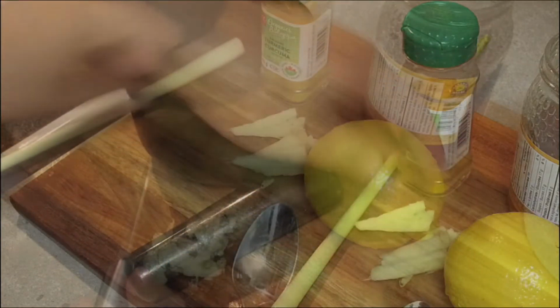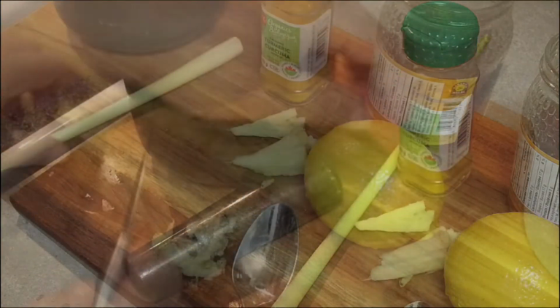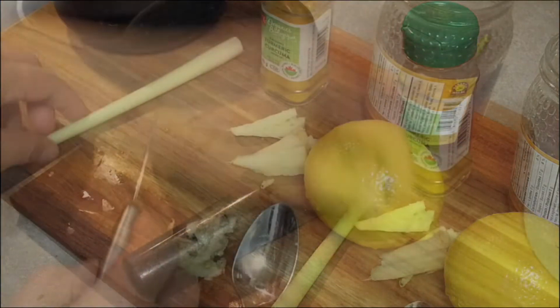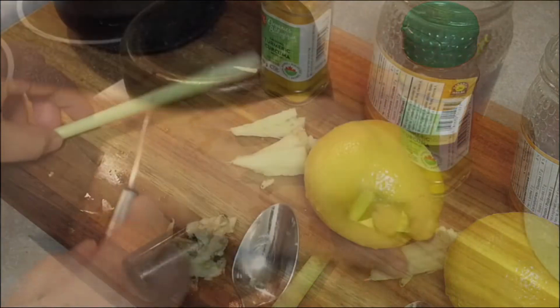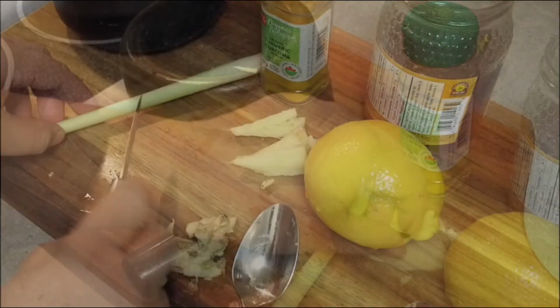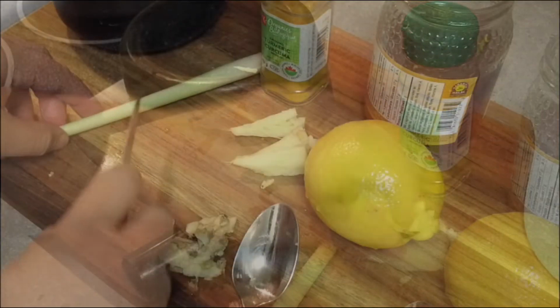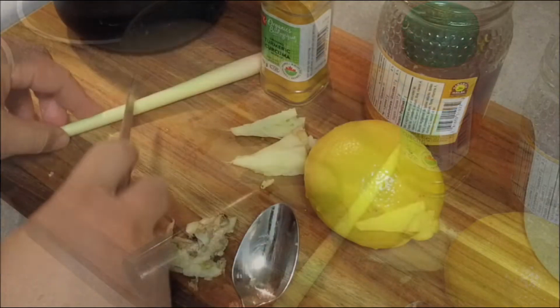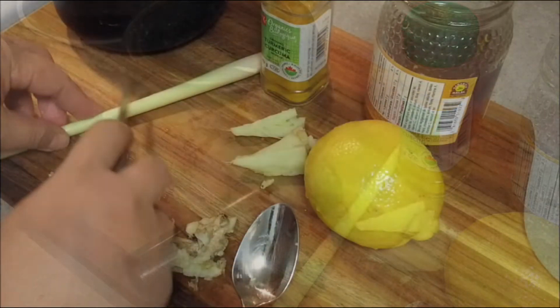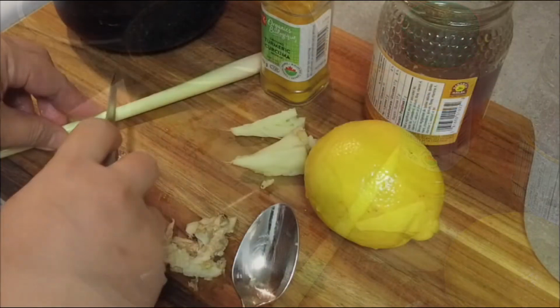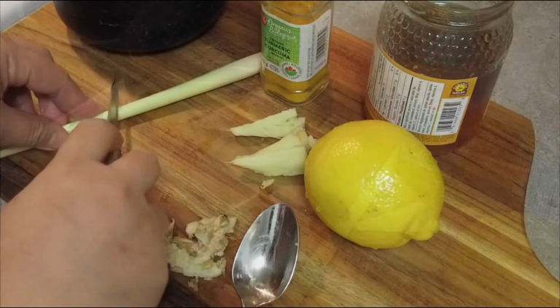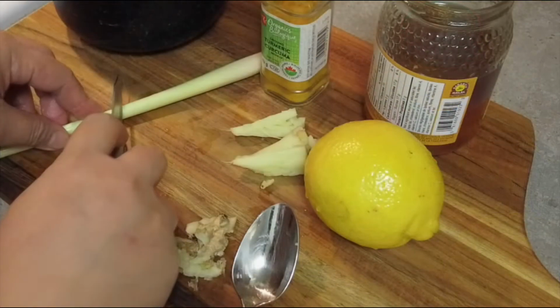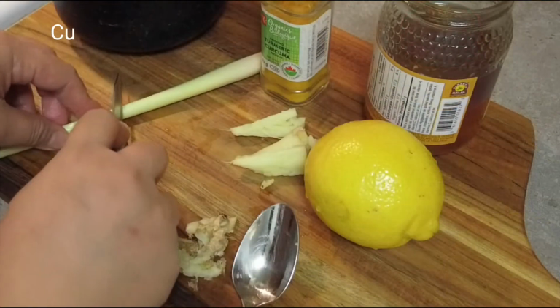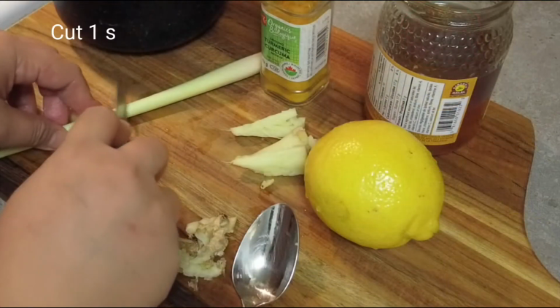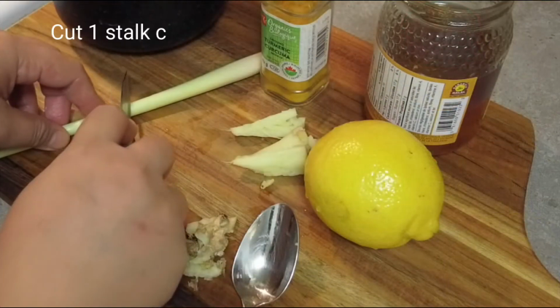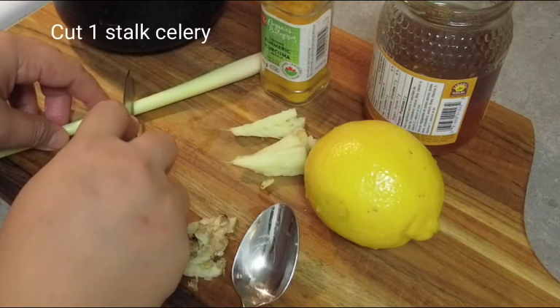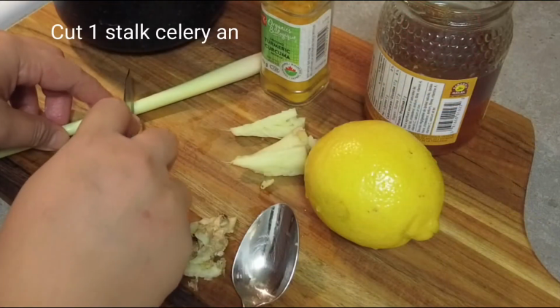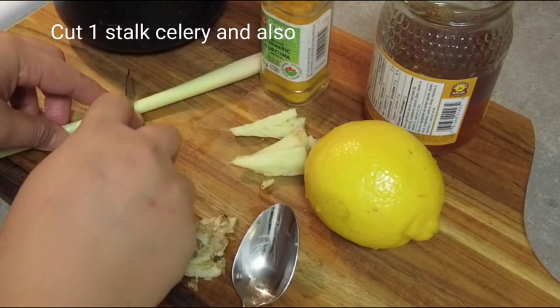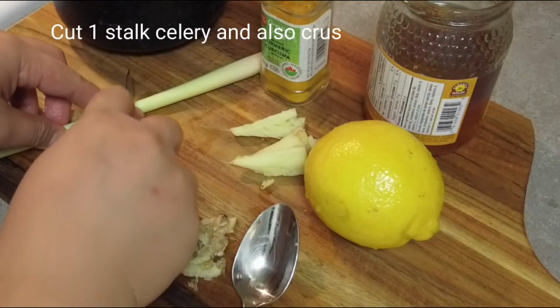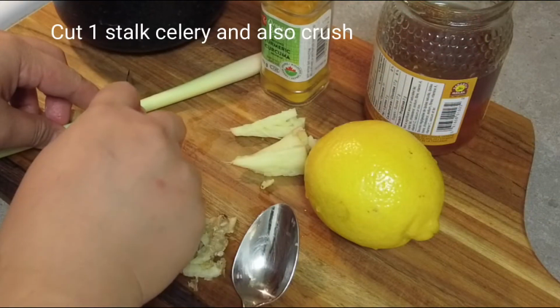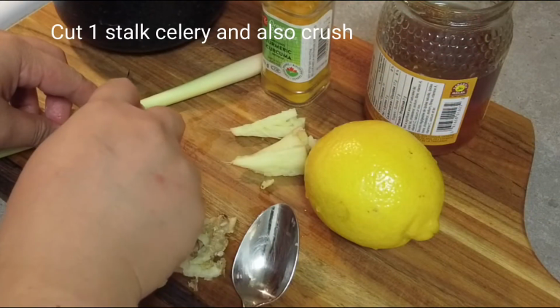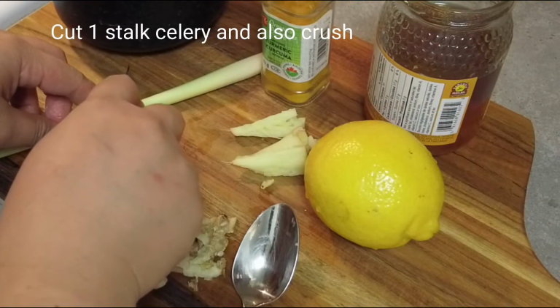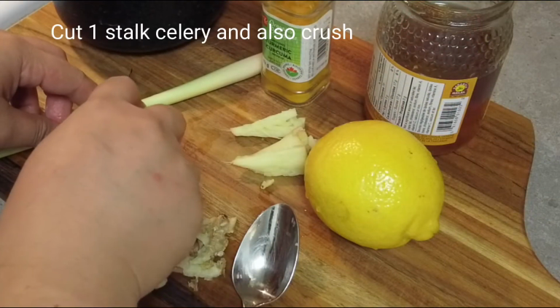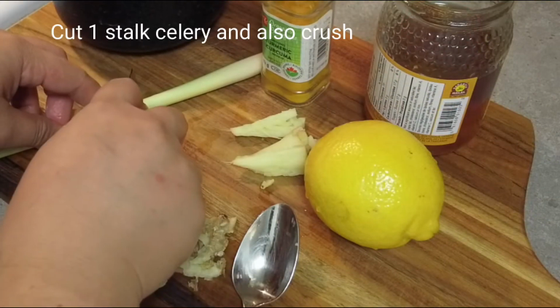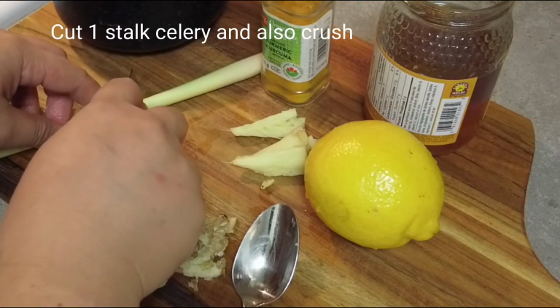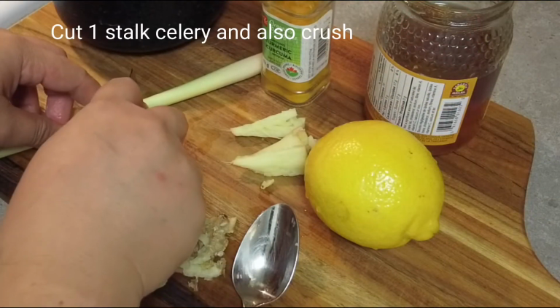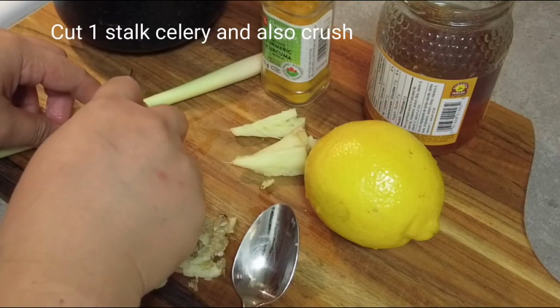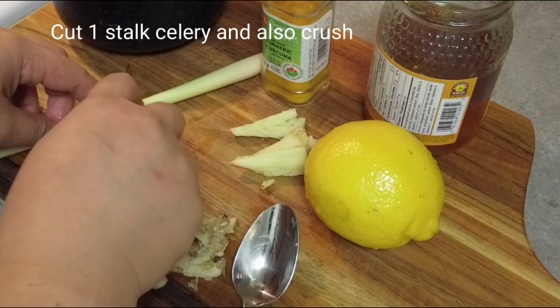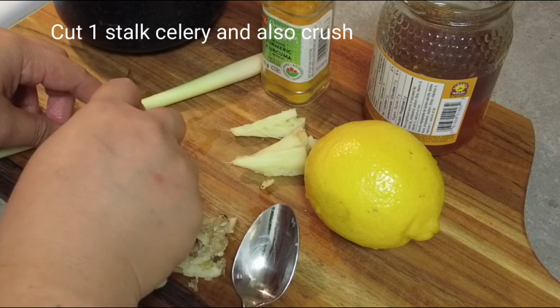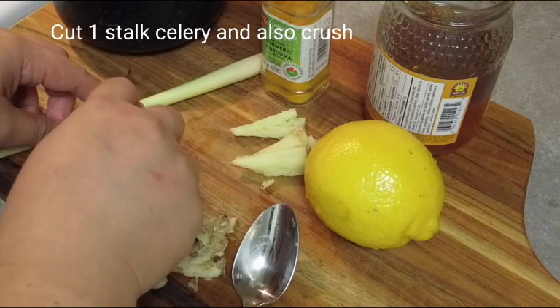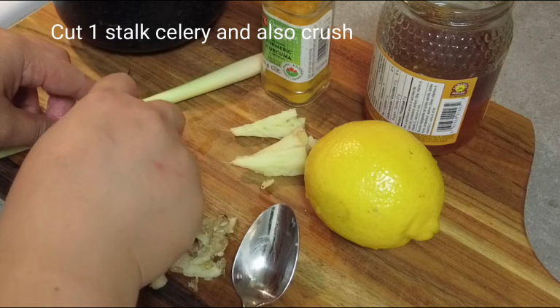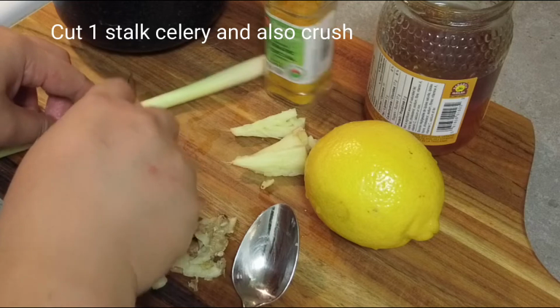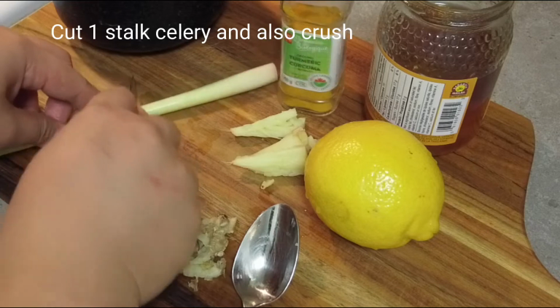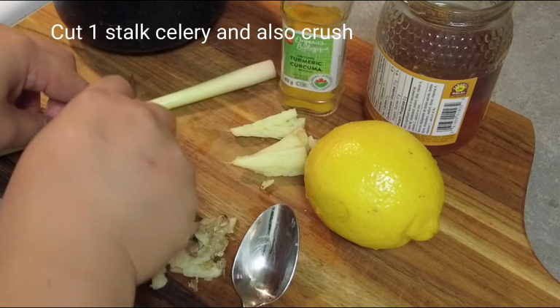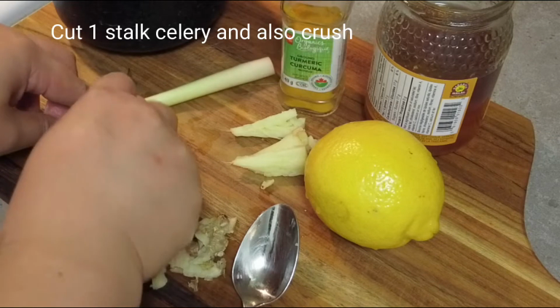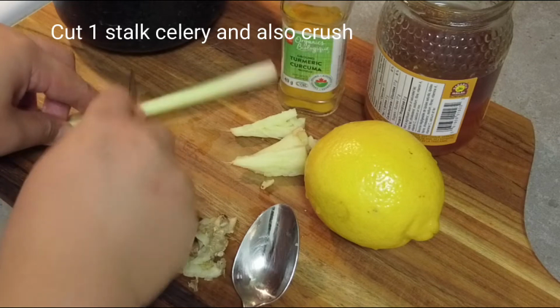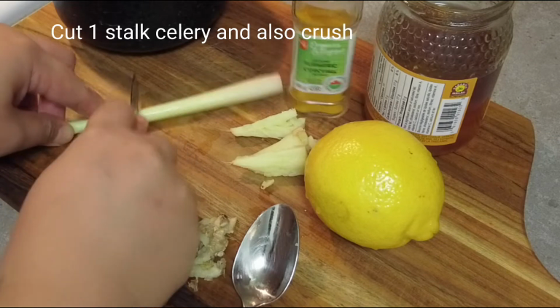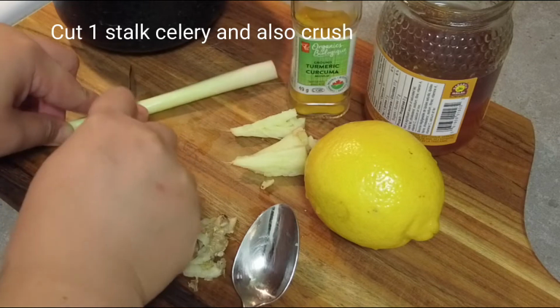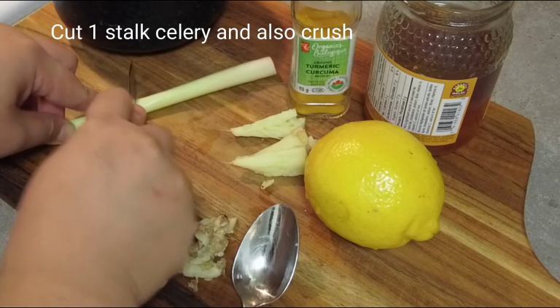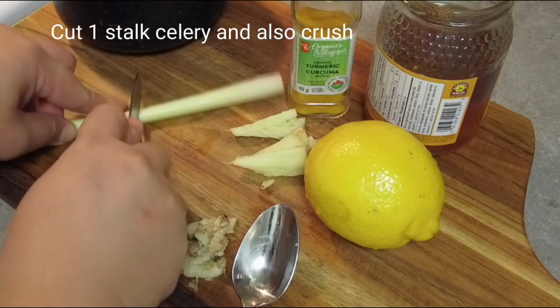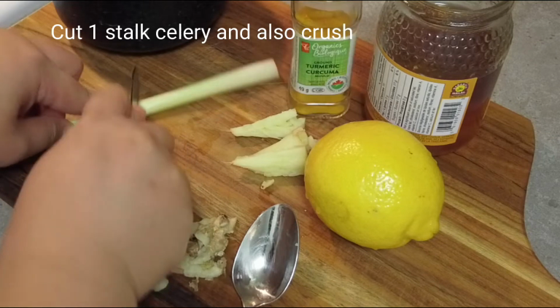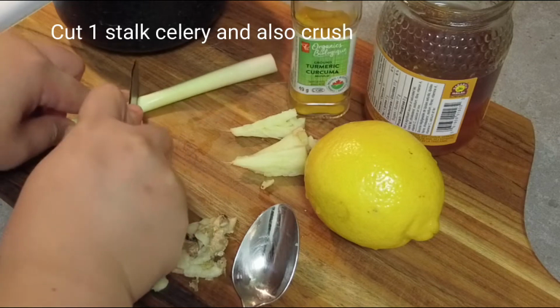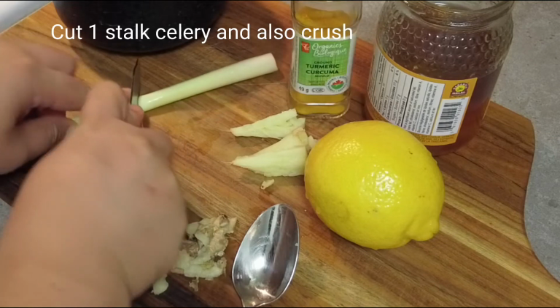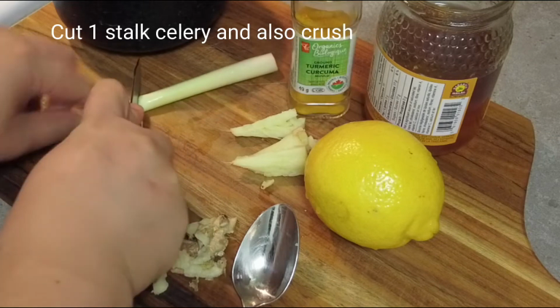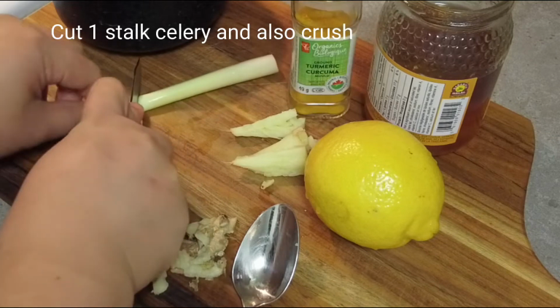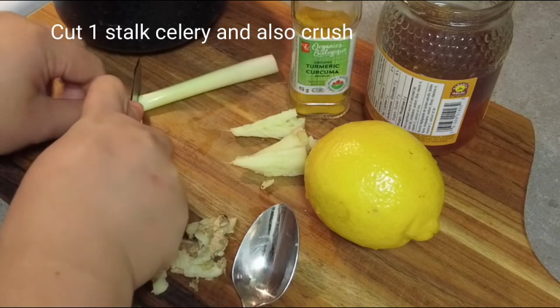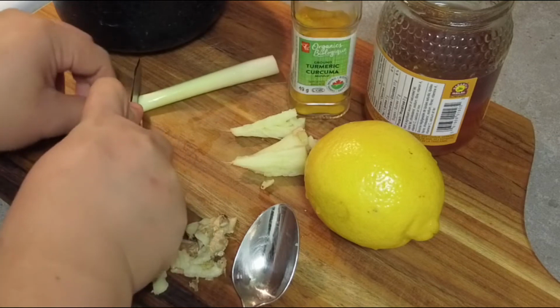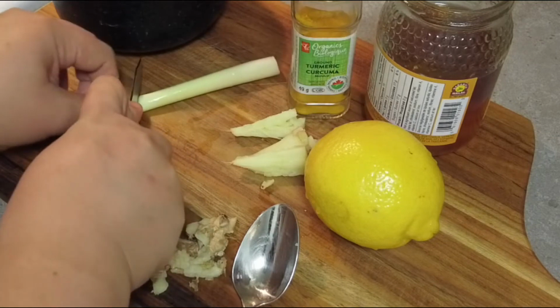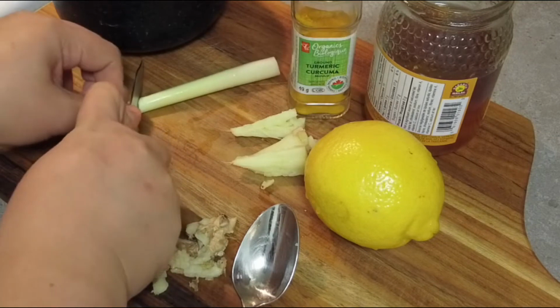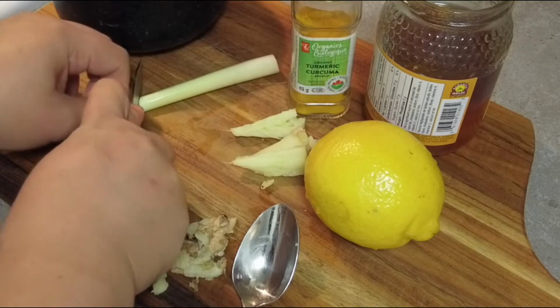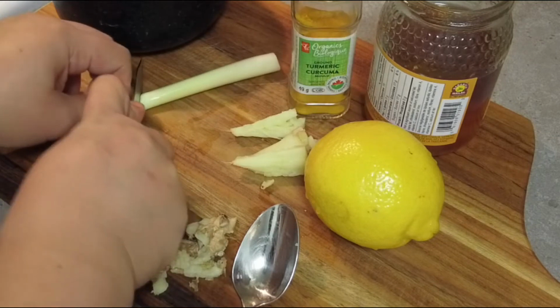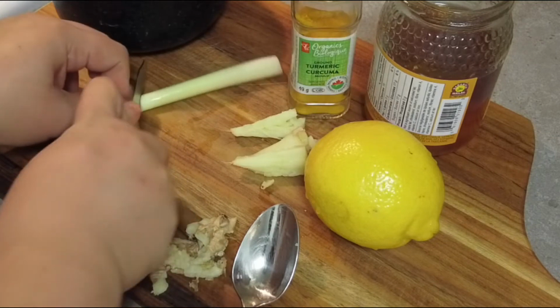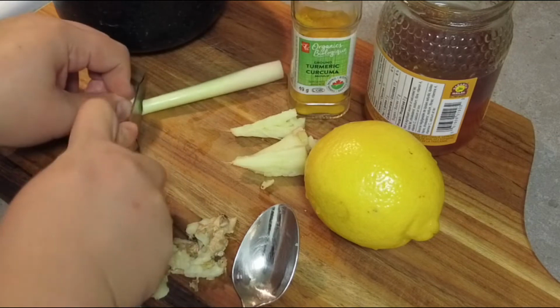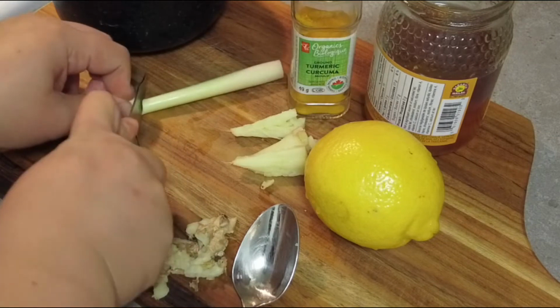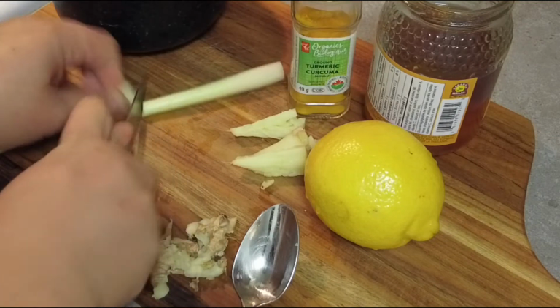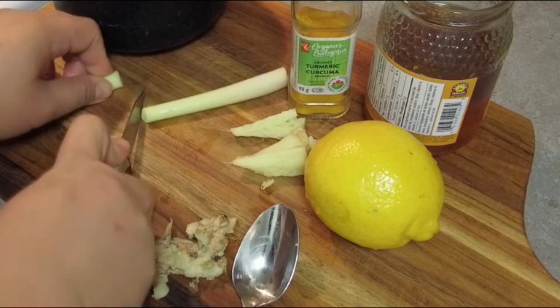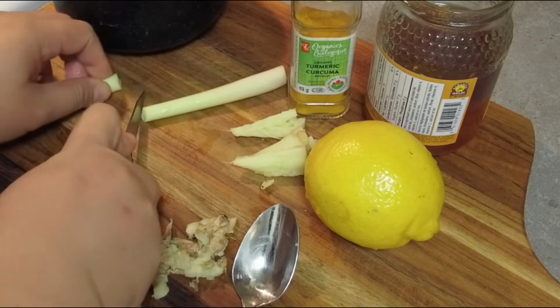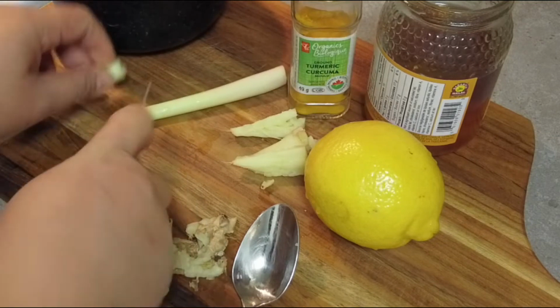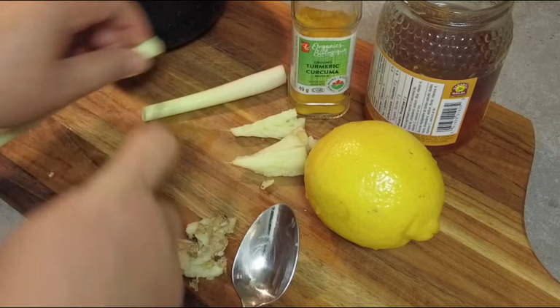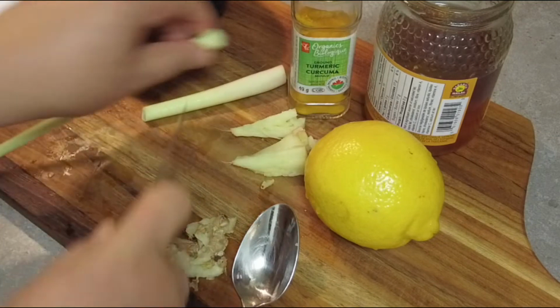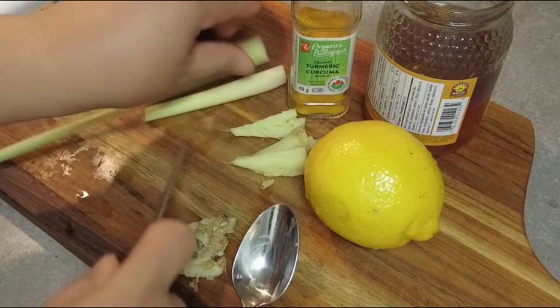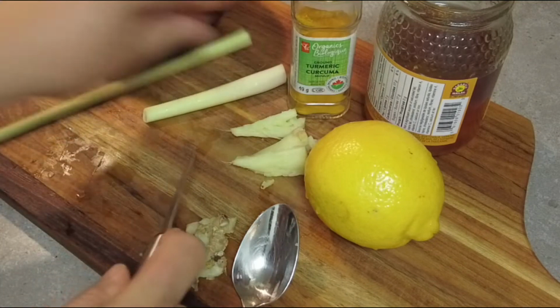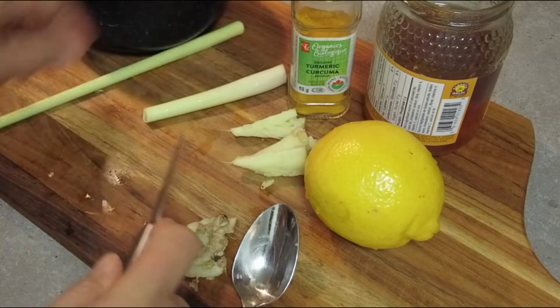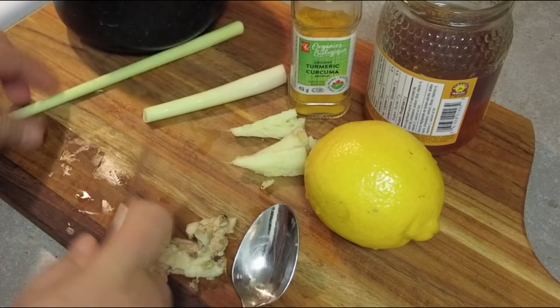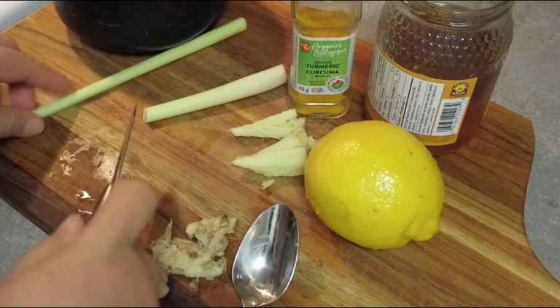You also need a stalk of lemongrass which is cut and crushed.